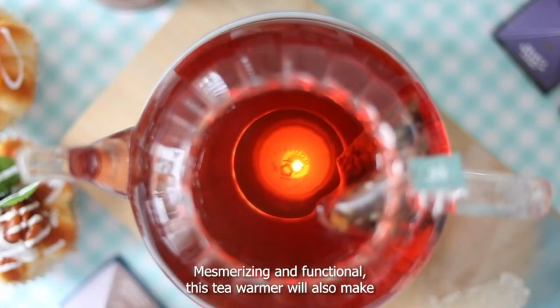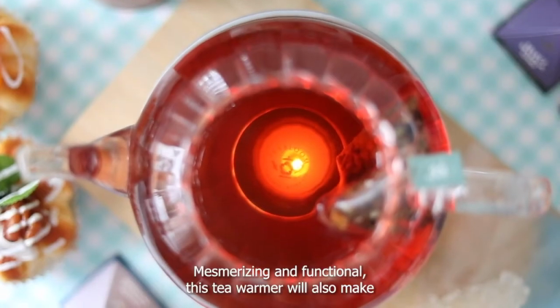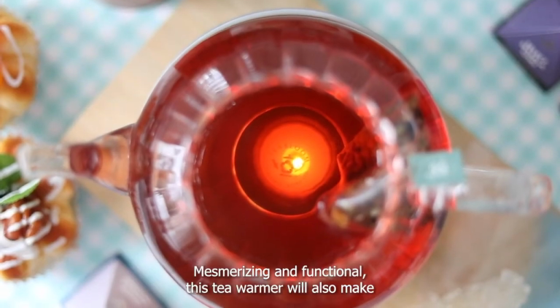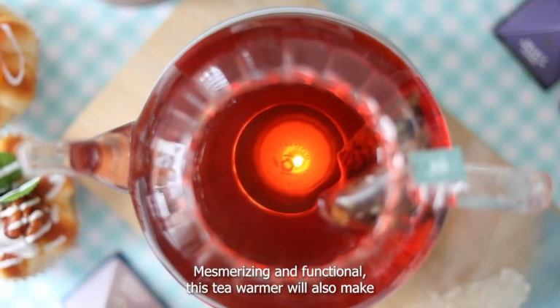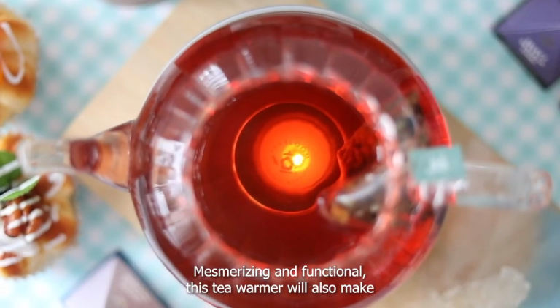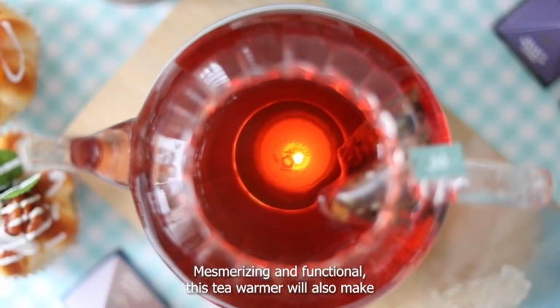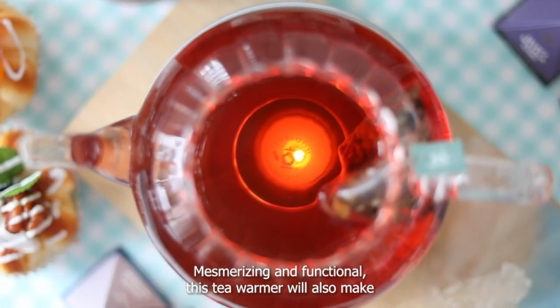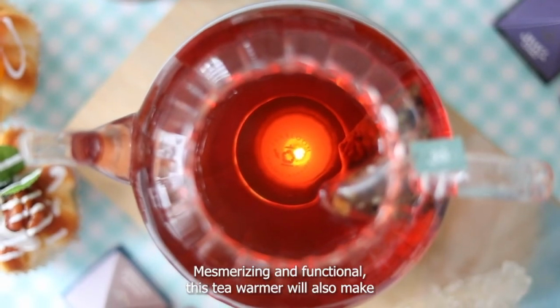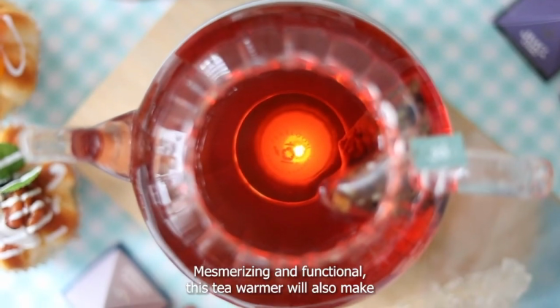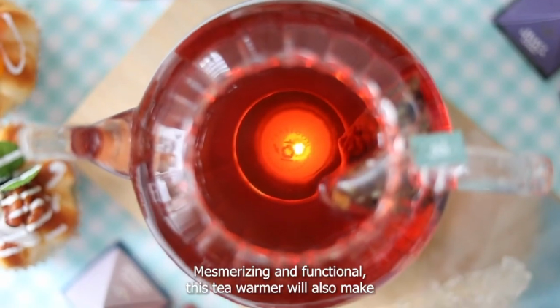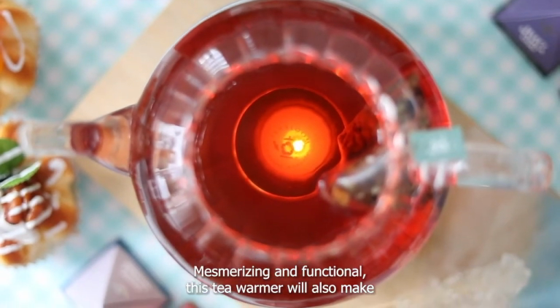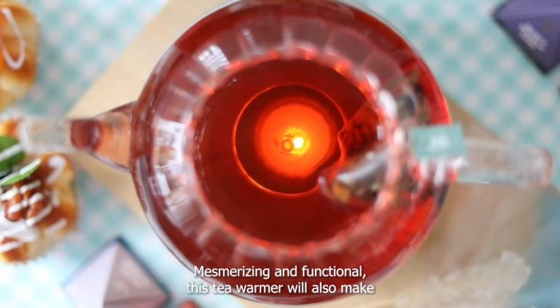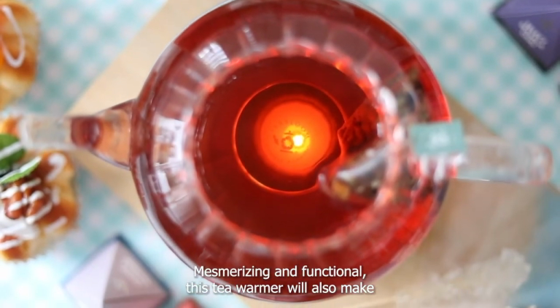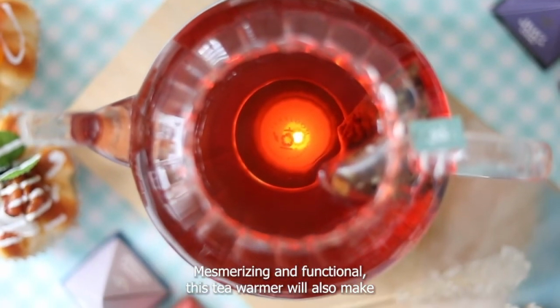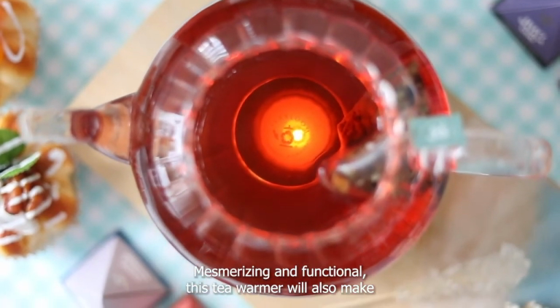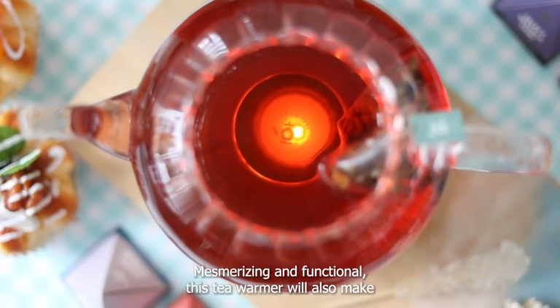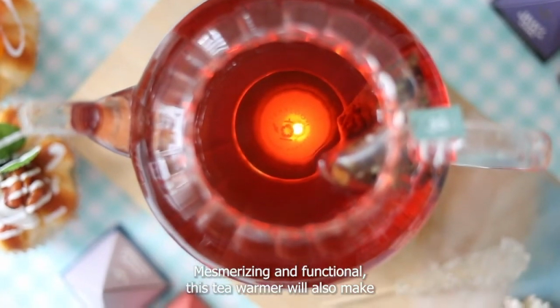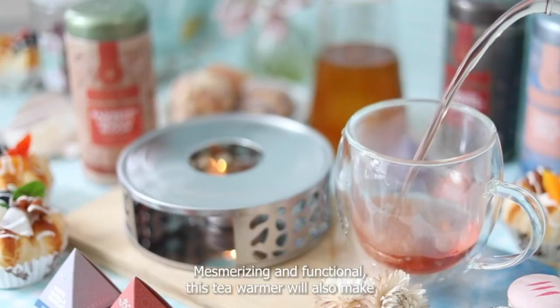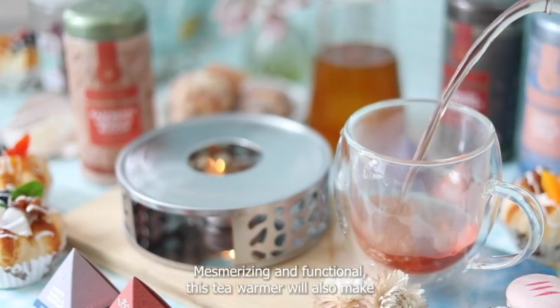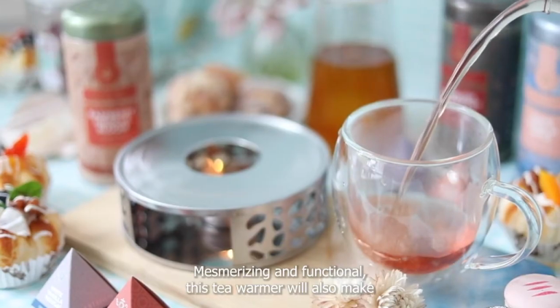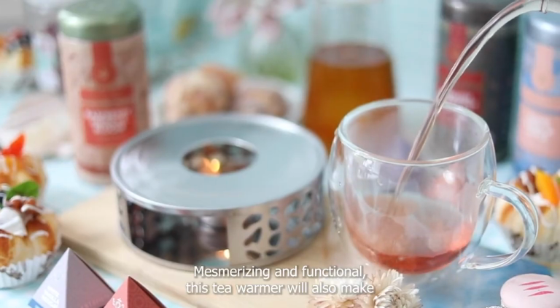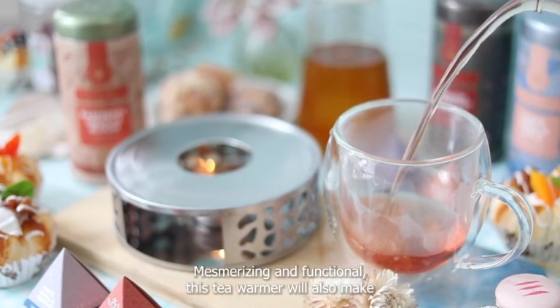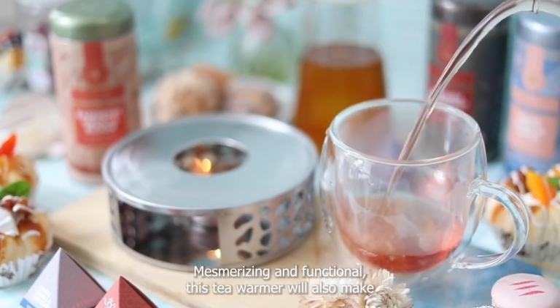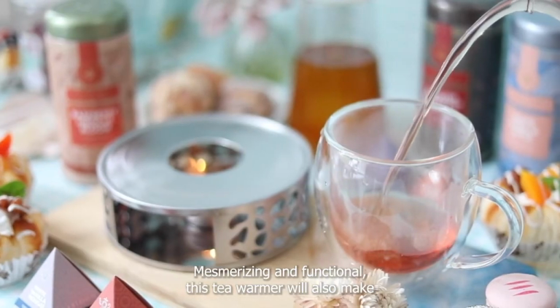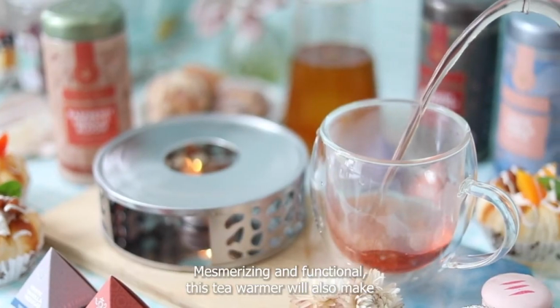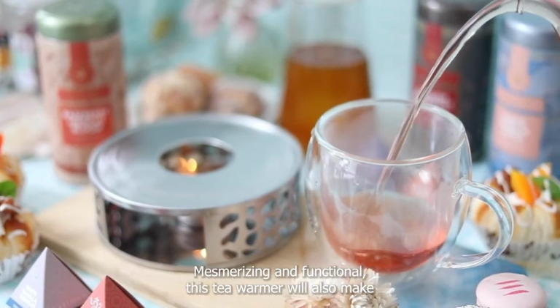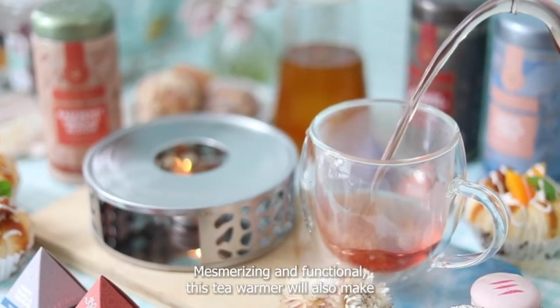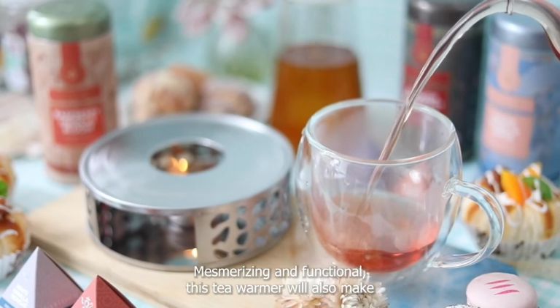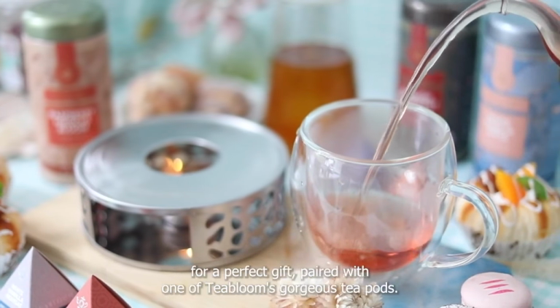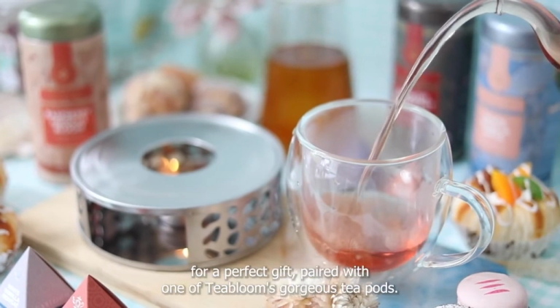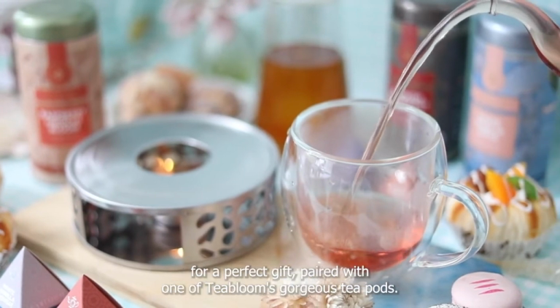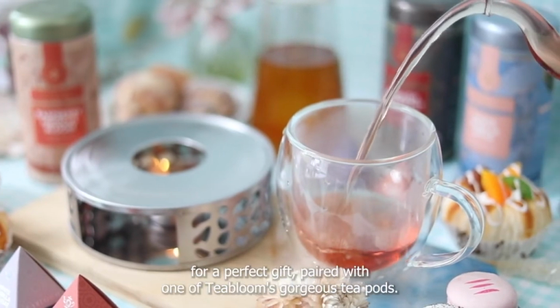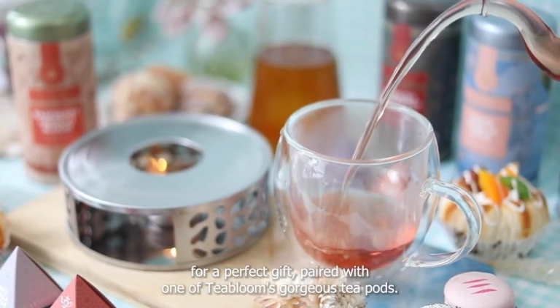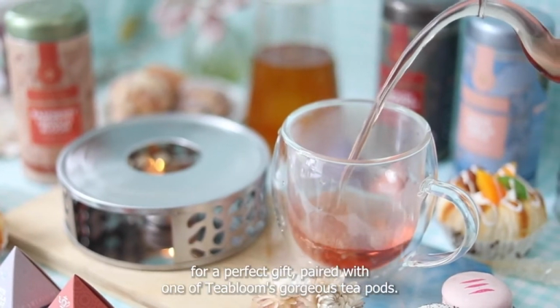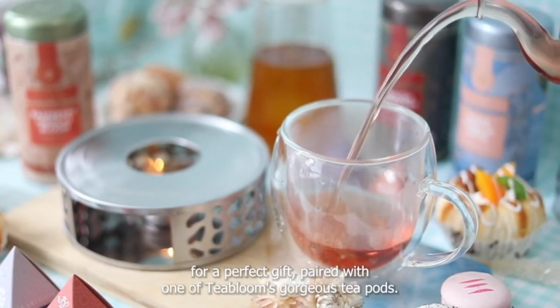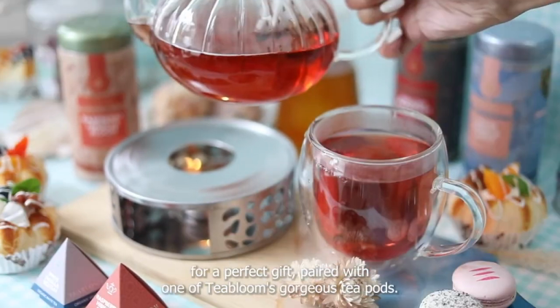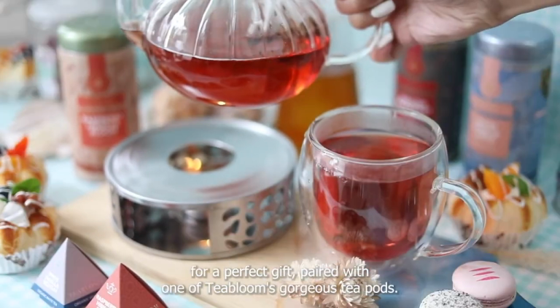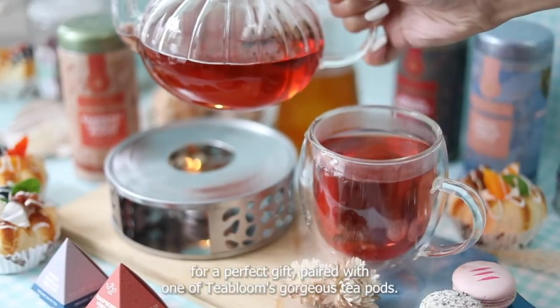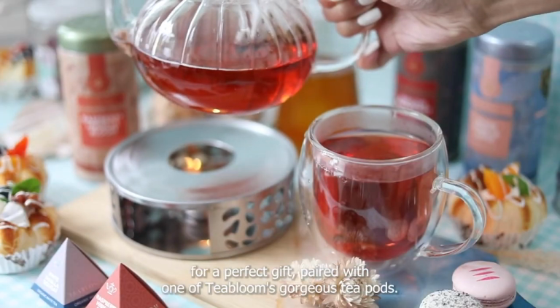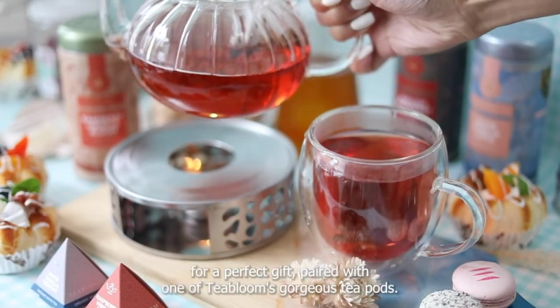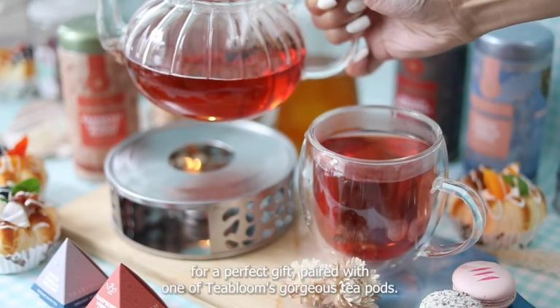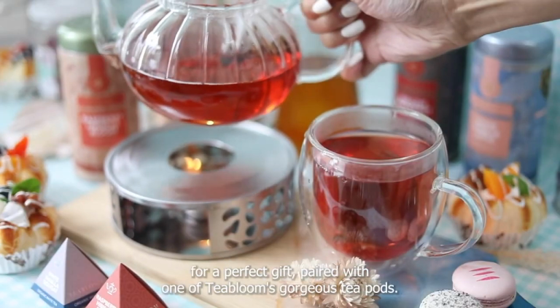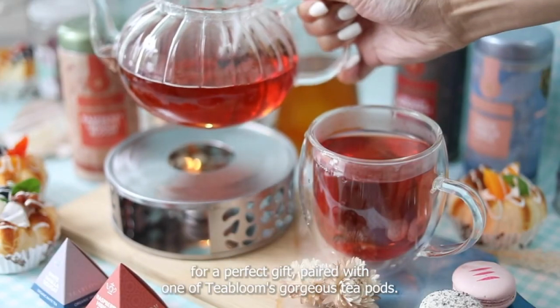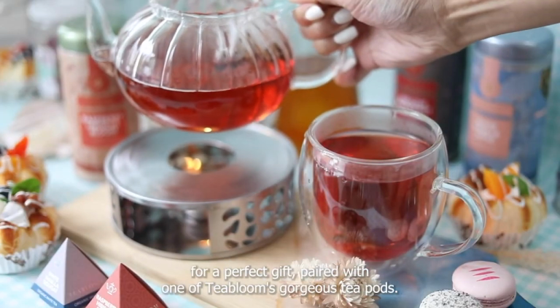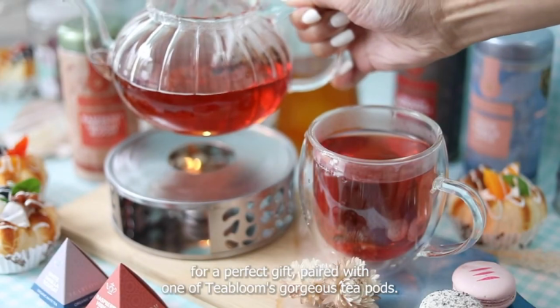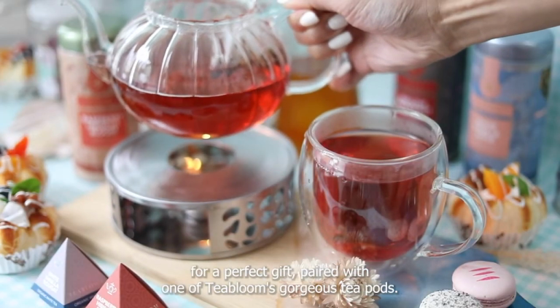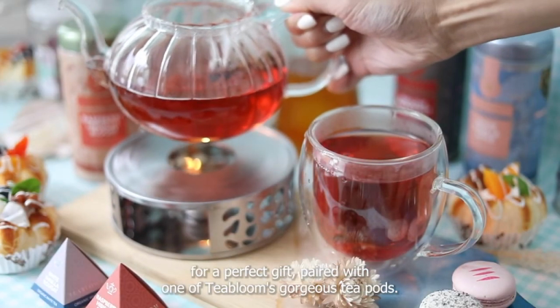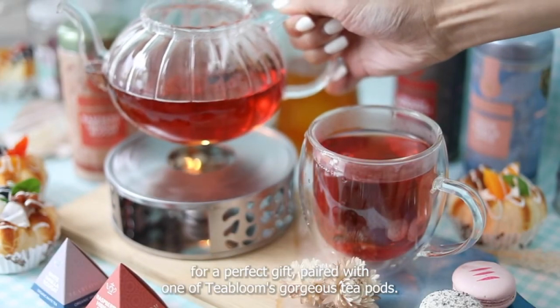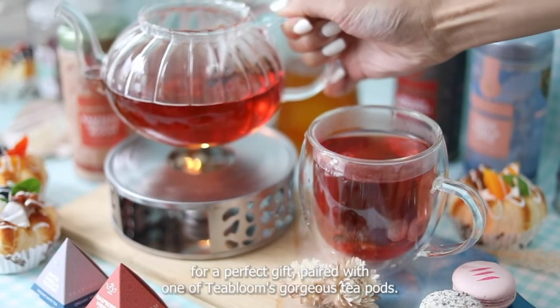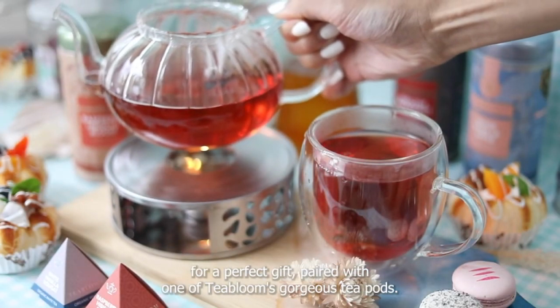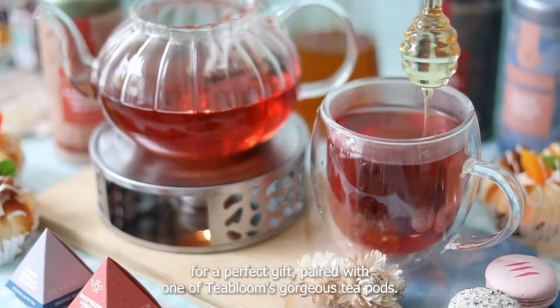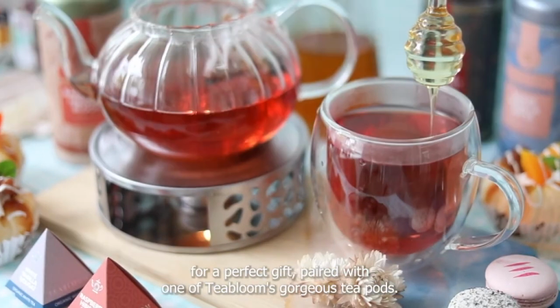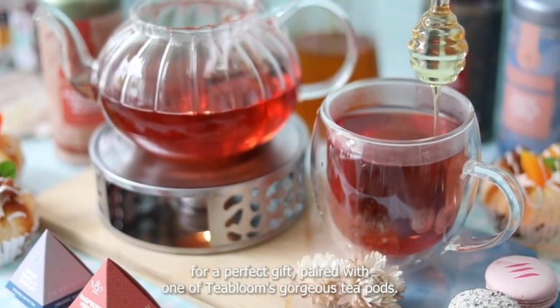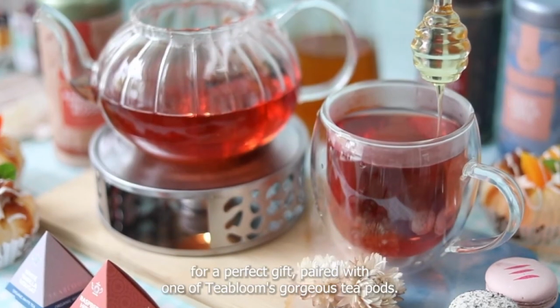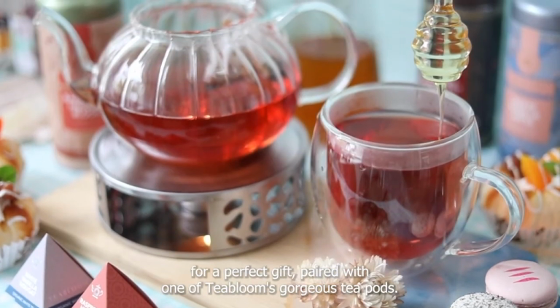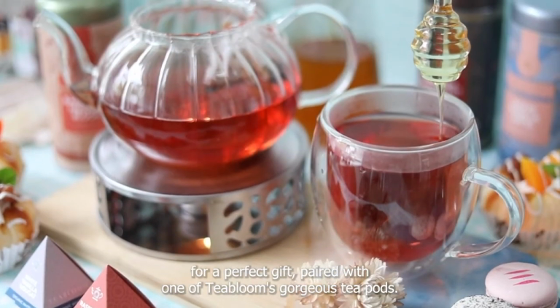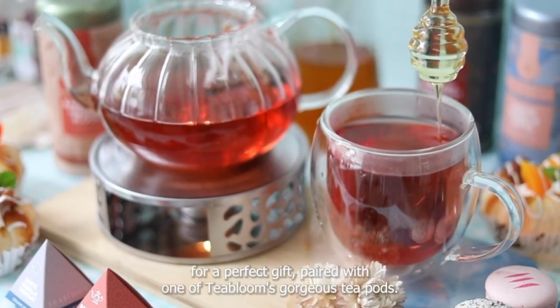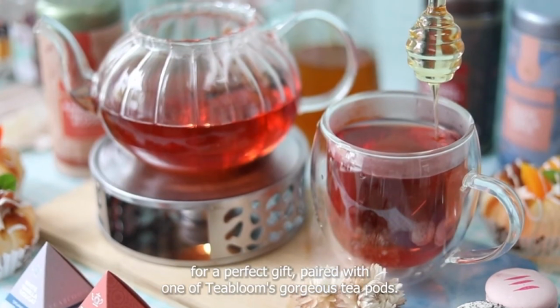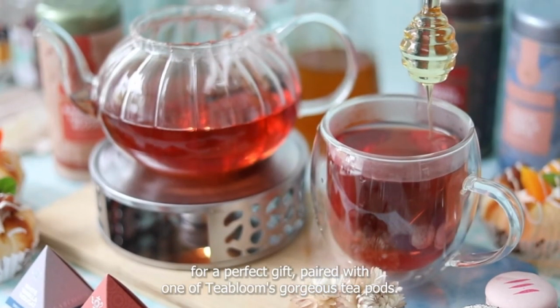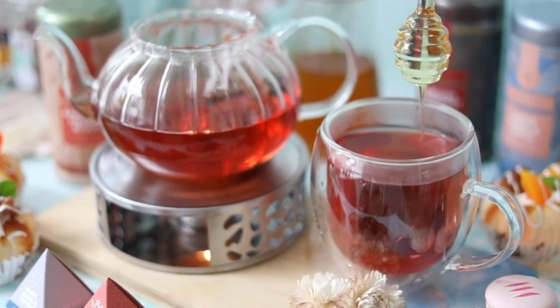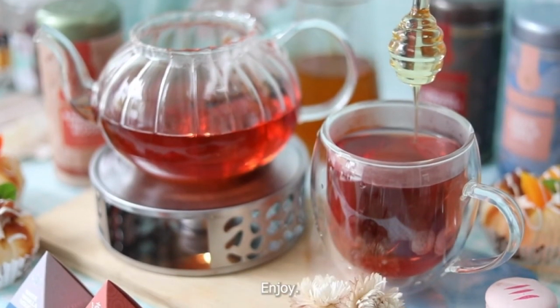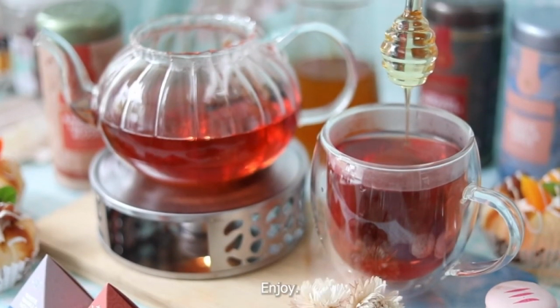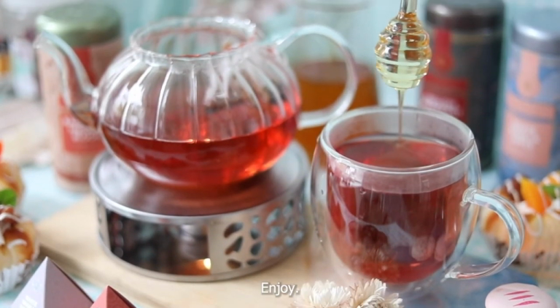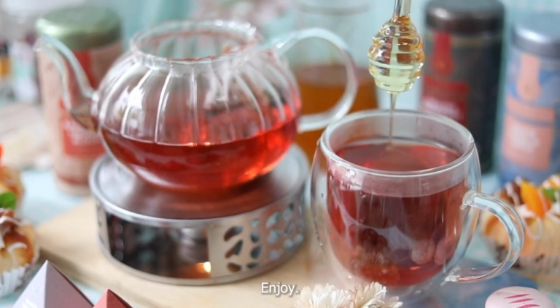Mesmerizing and functional, this tea warmer will also make for a perfect gift. Pair it with one of Tea Bloom's gorgeous teapots. Enjoy!